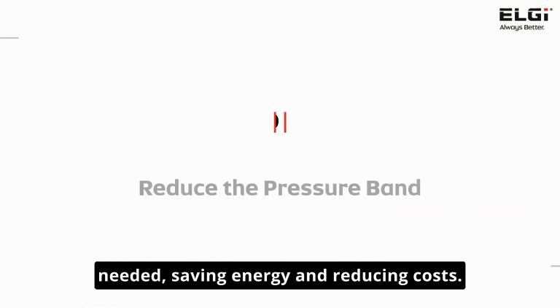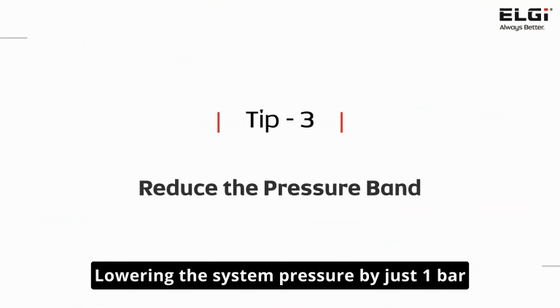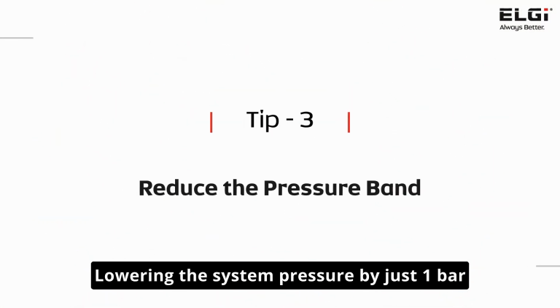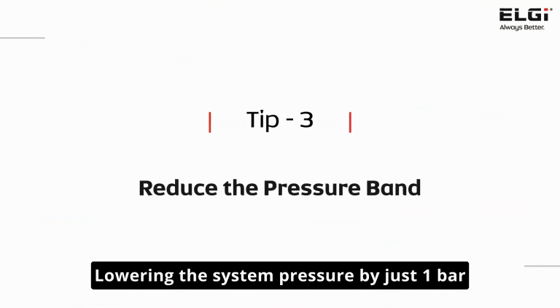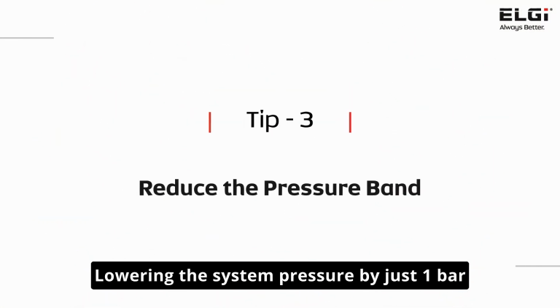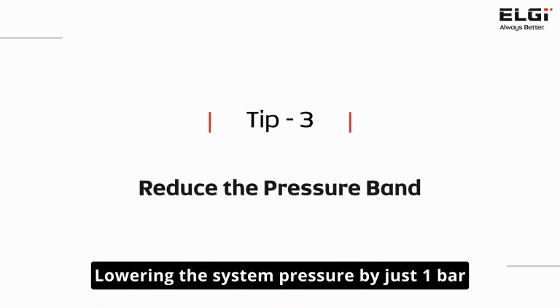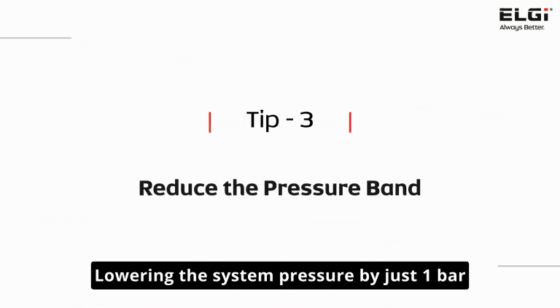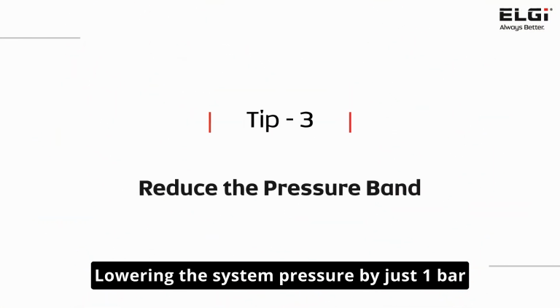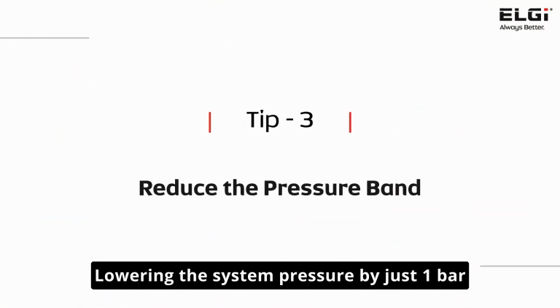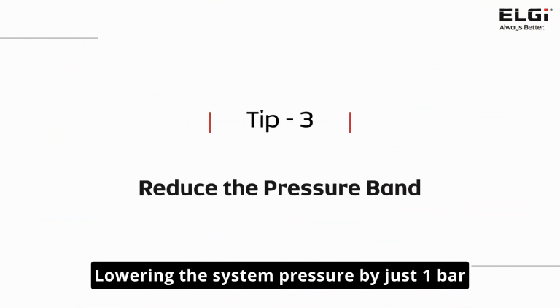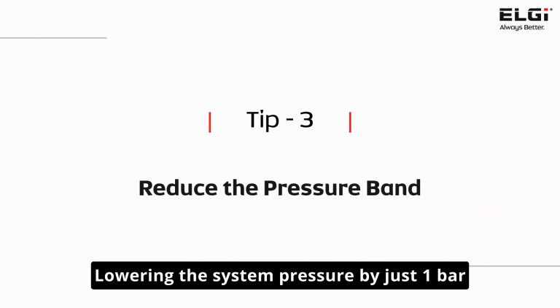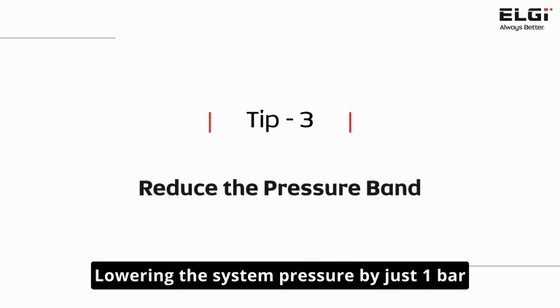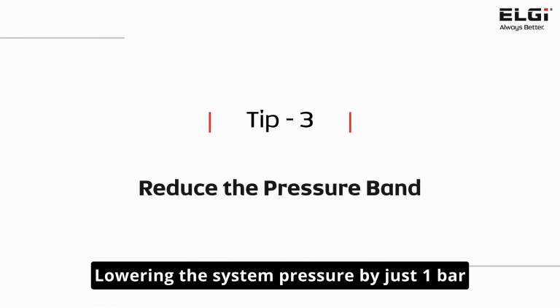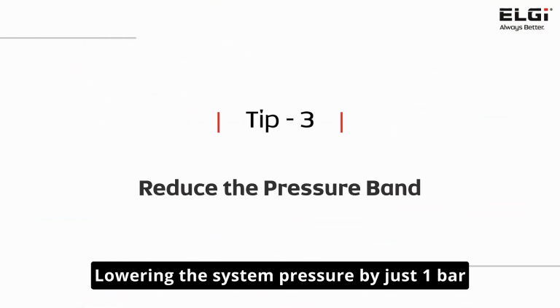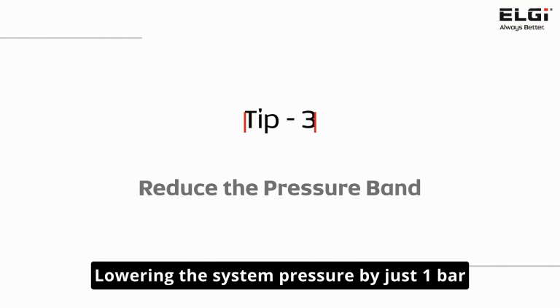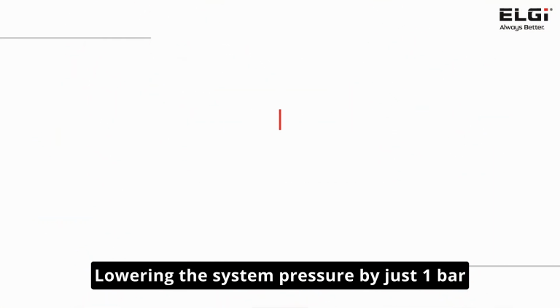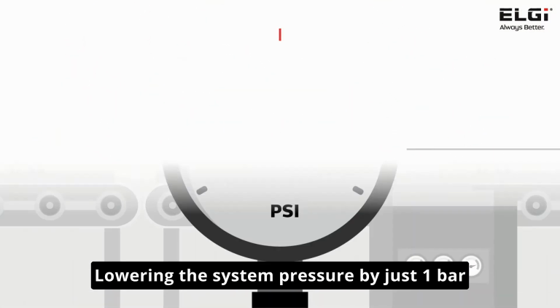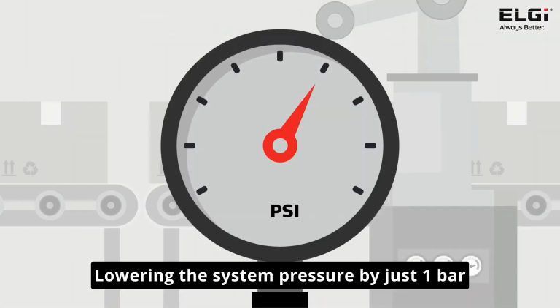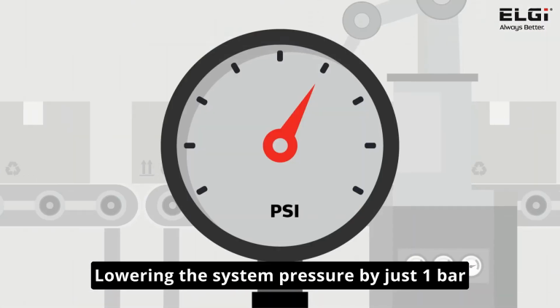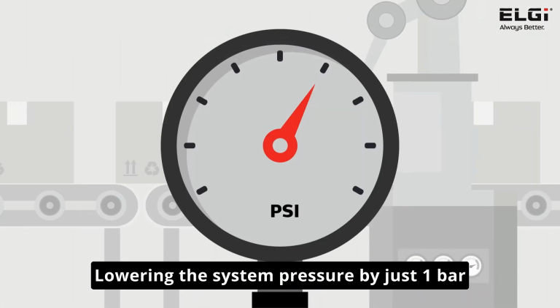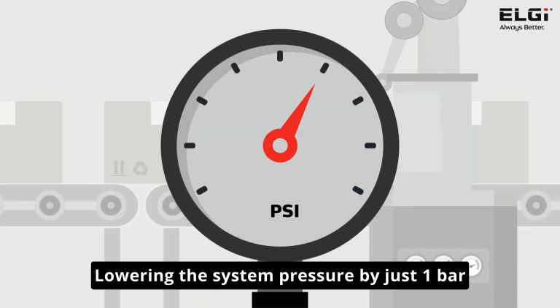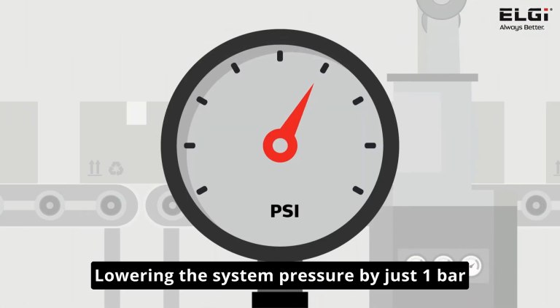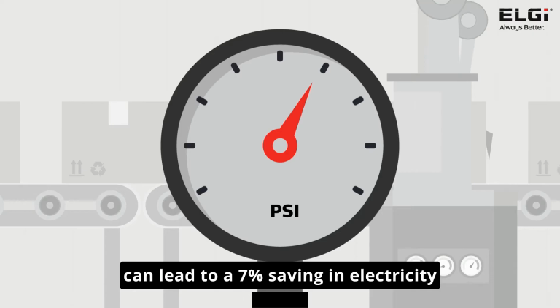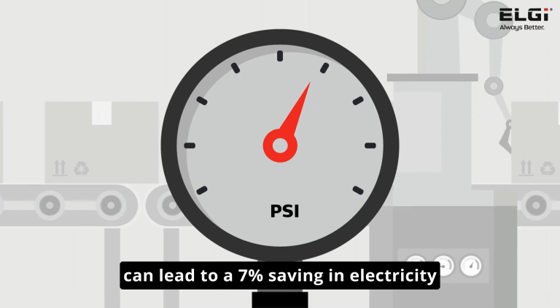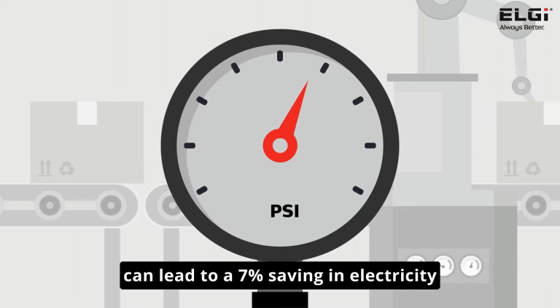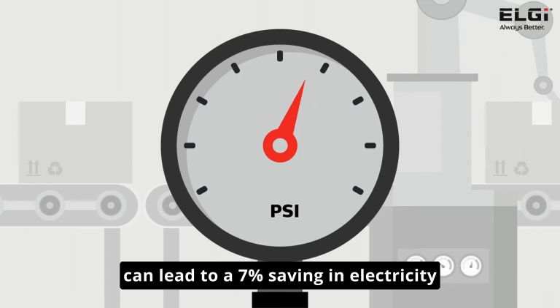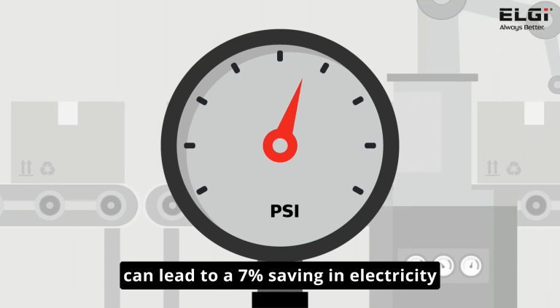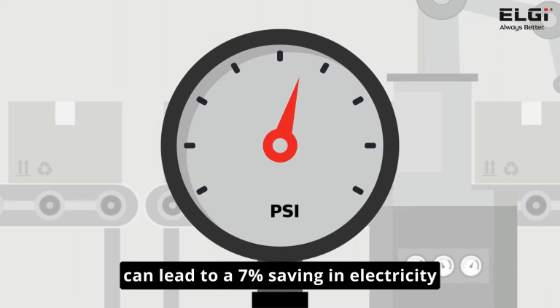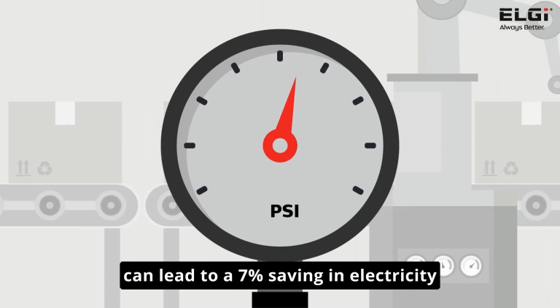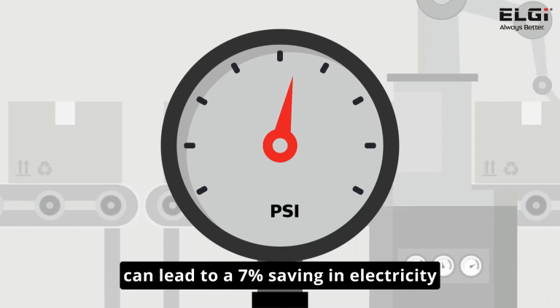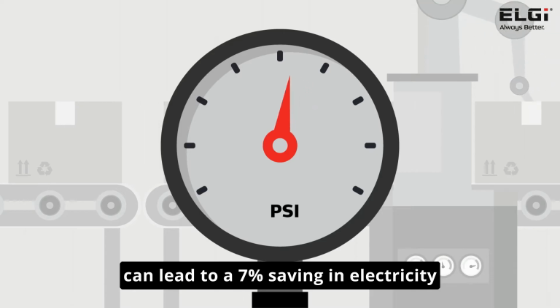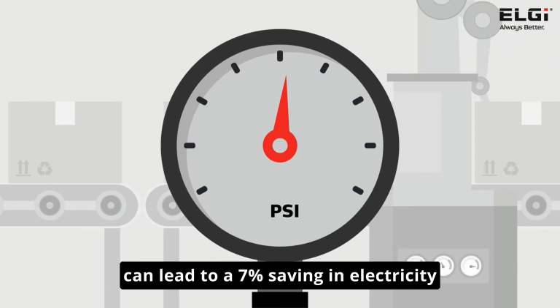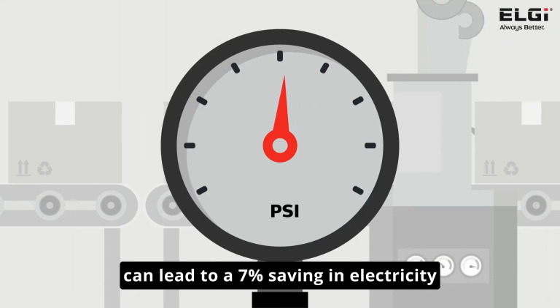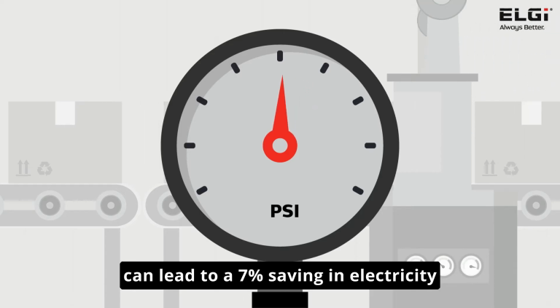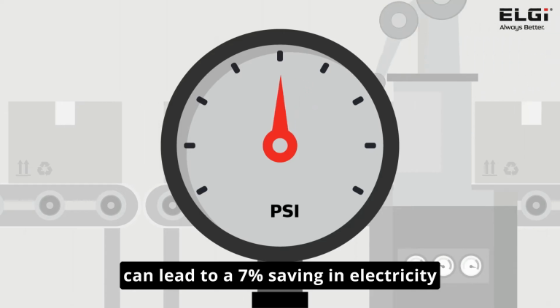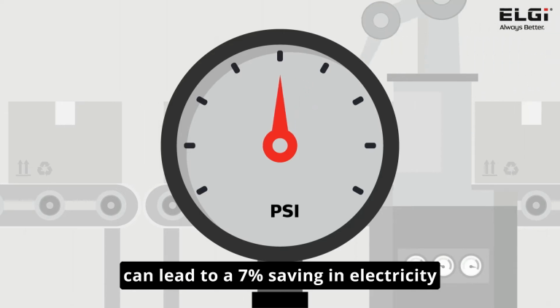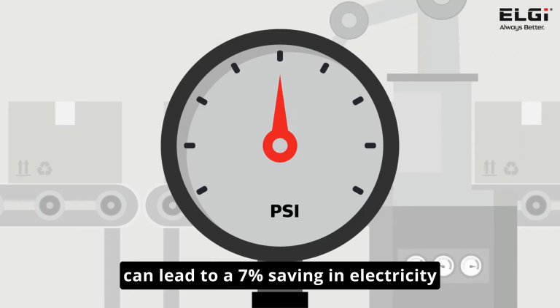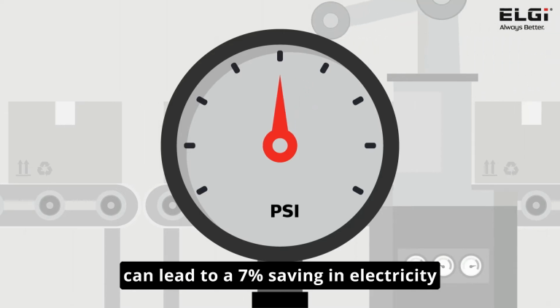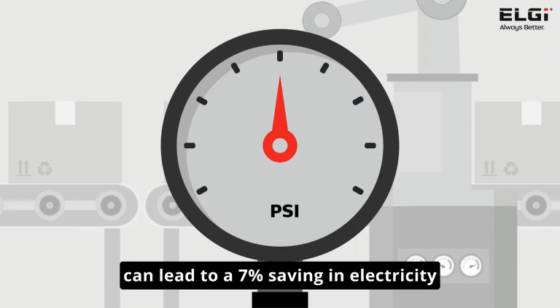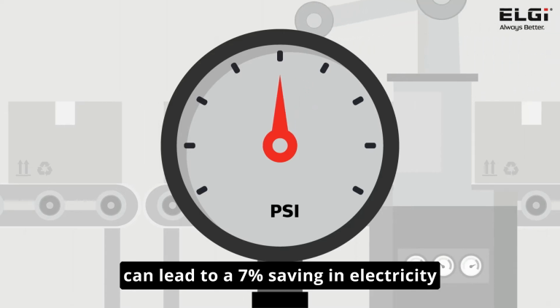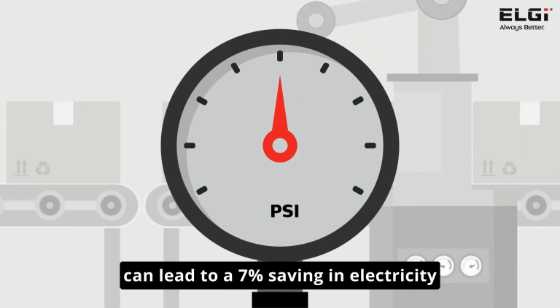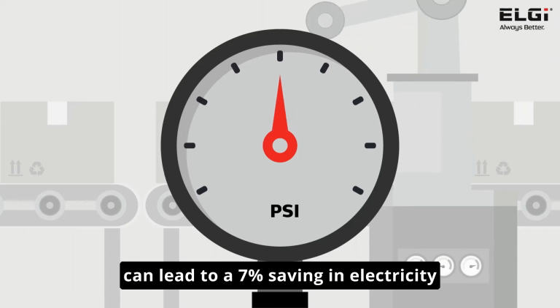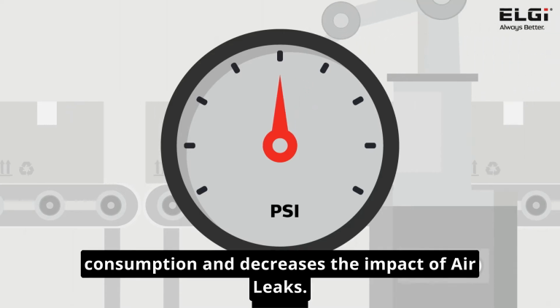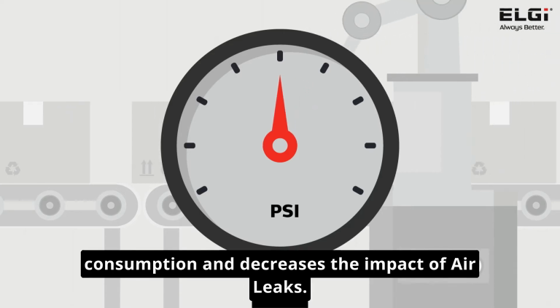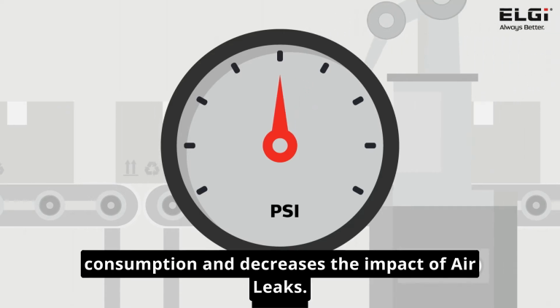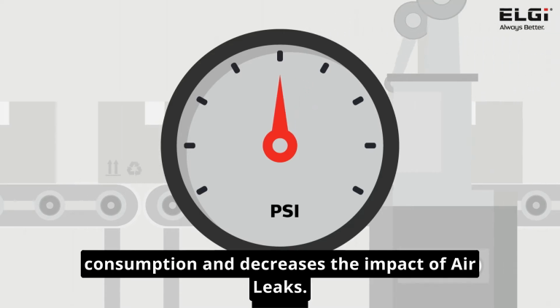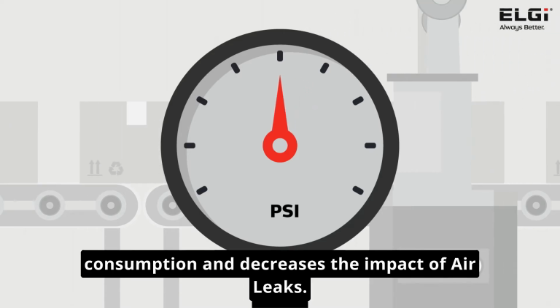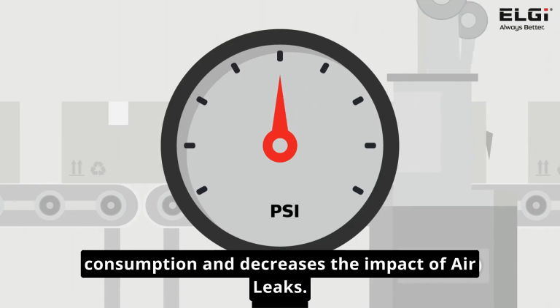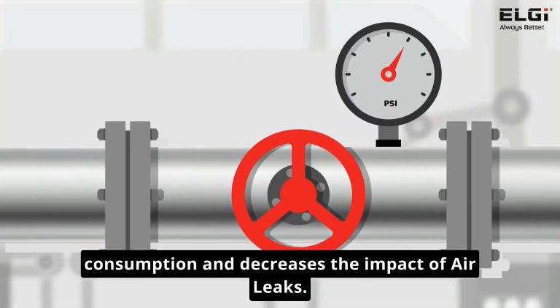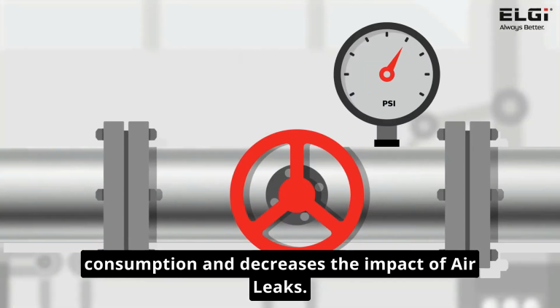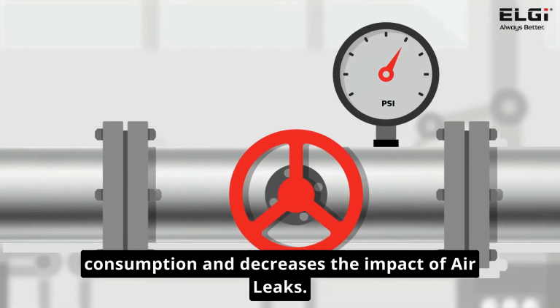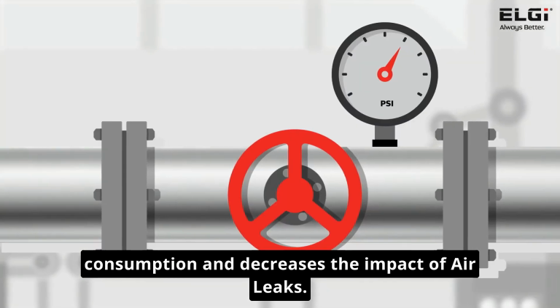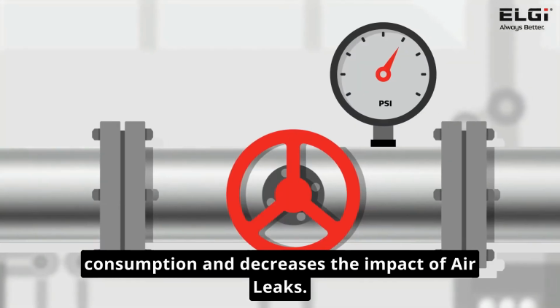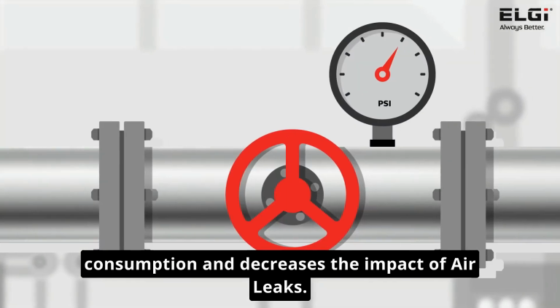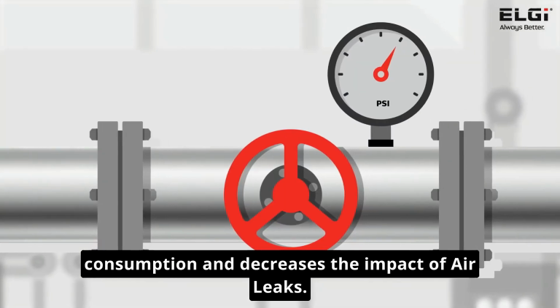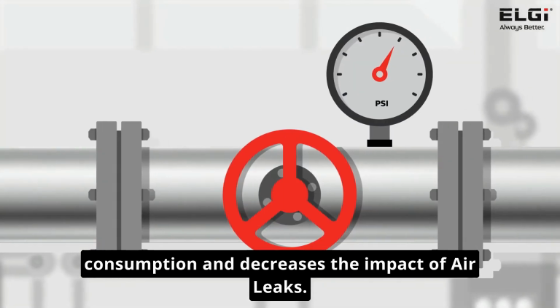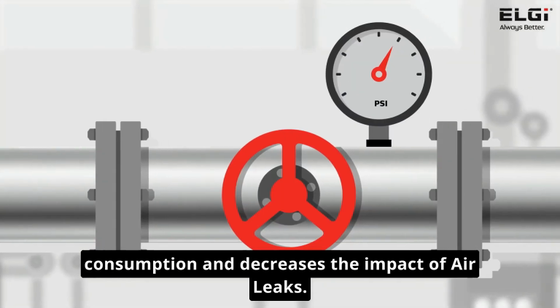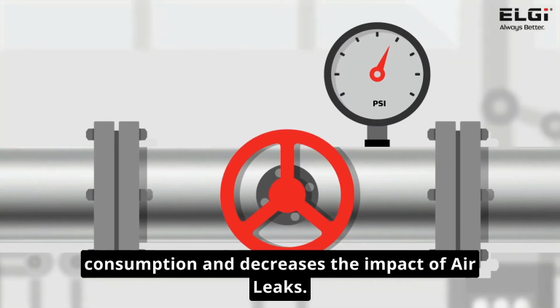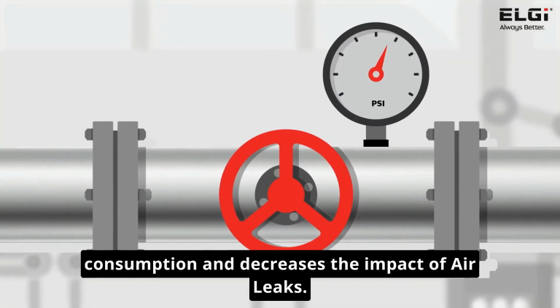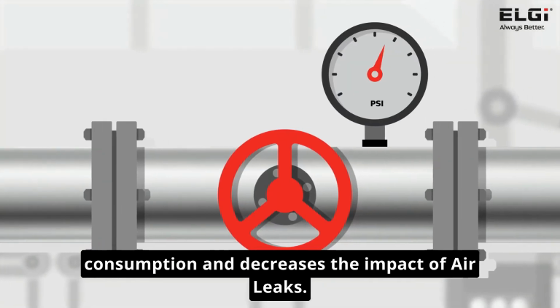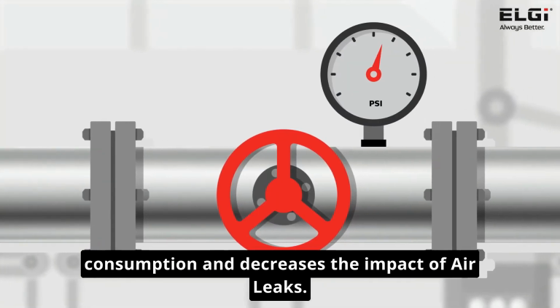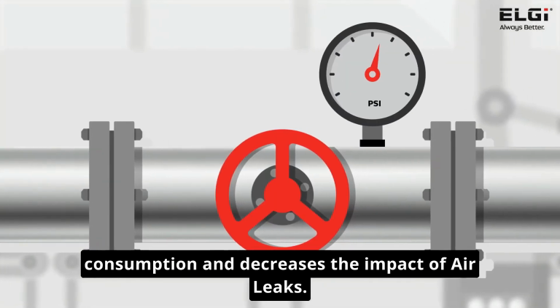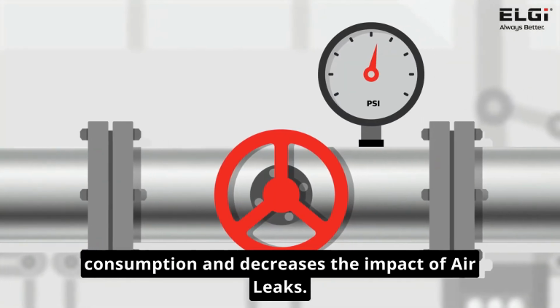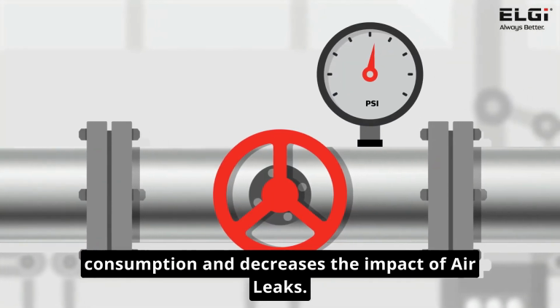Lowering the system pressure by just one bar can lead to a 7% saving in electricity consumption and decreases the impact of air leaks.